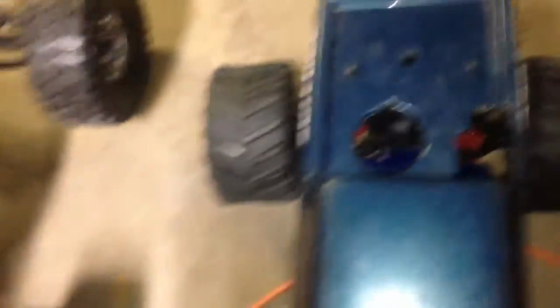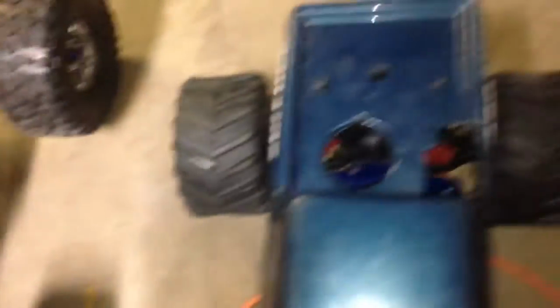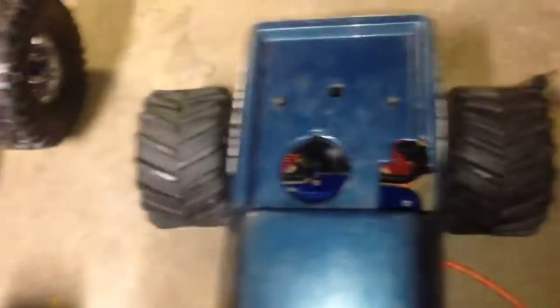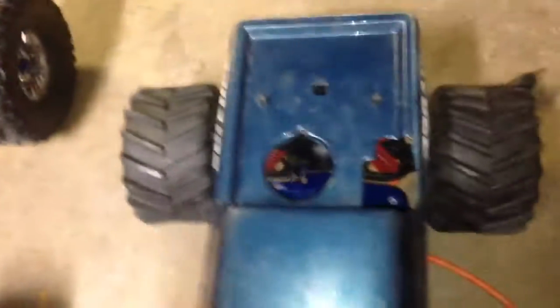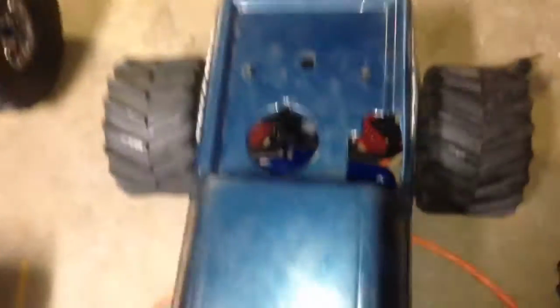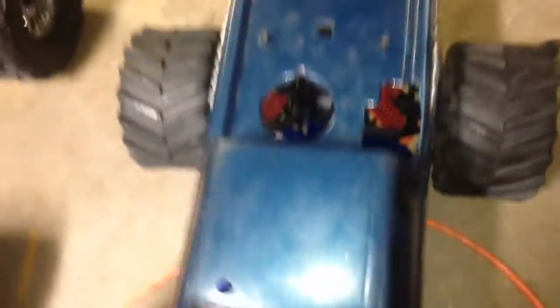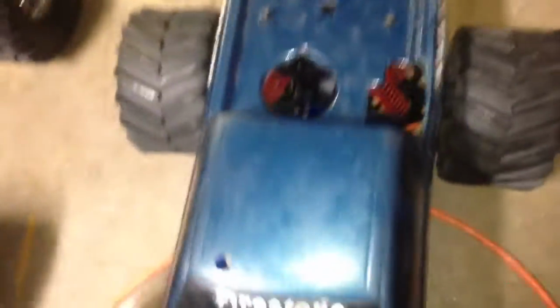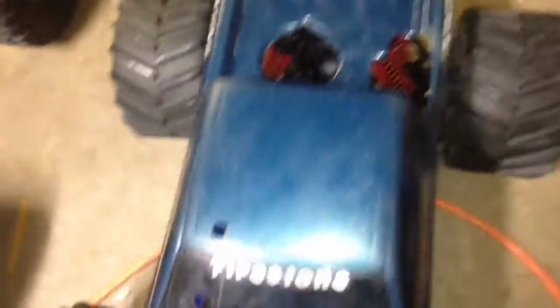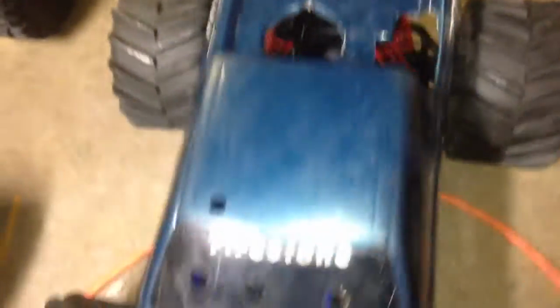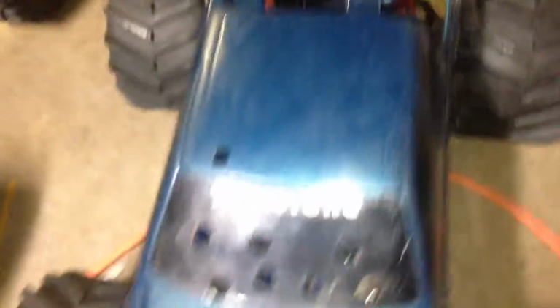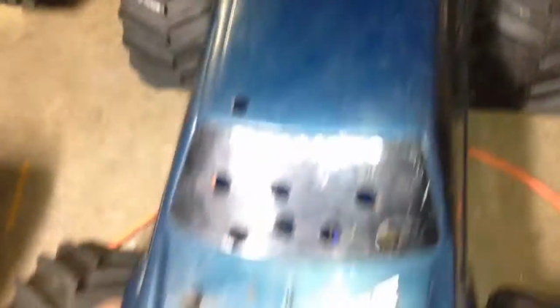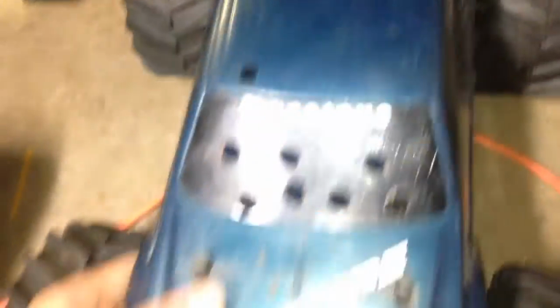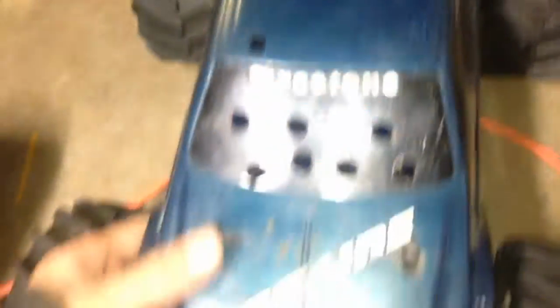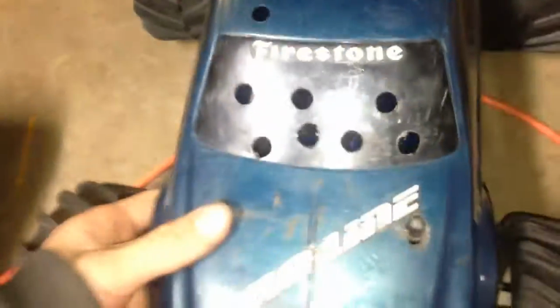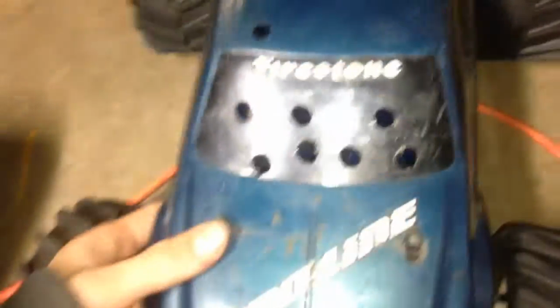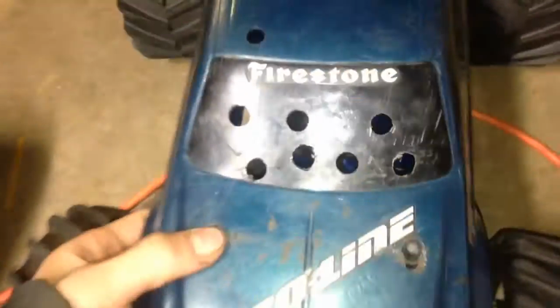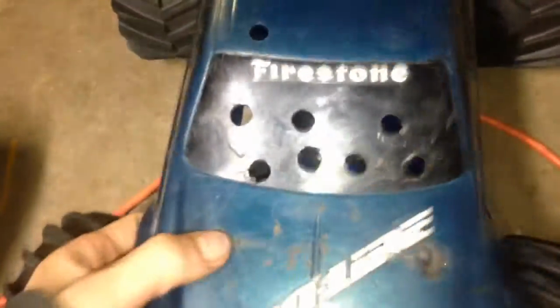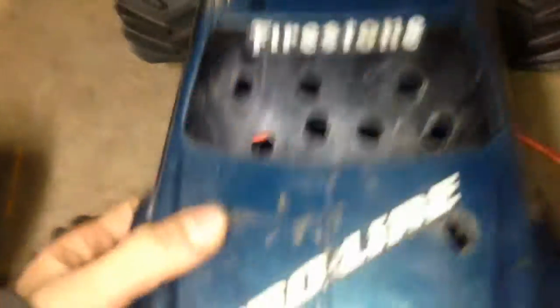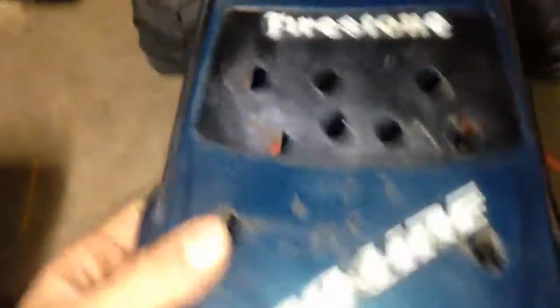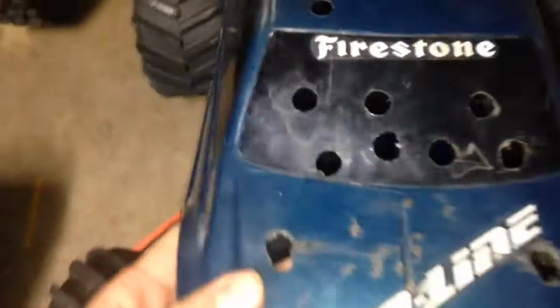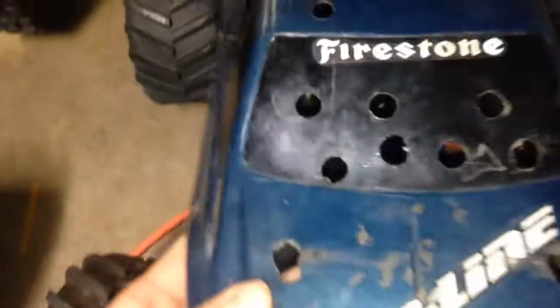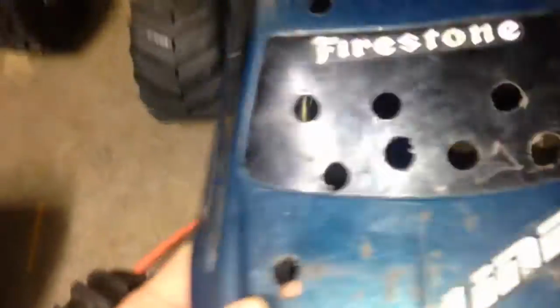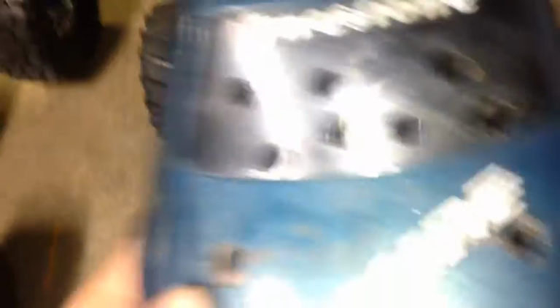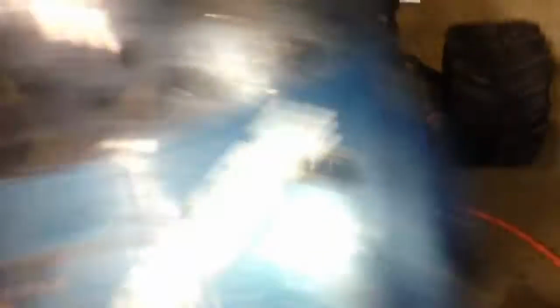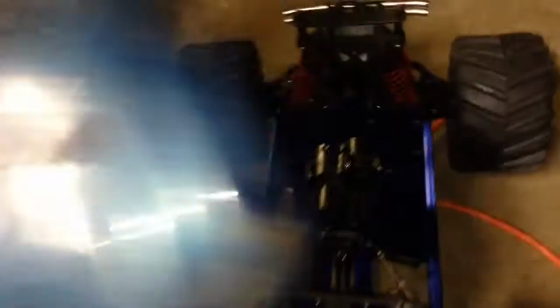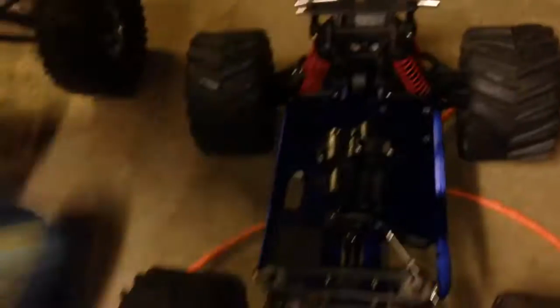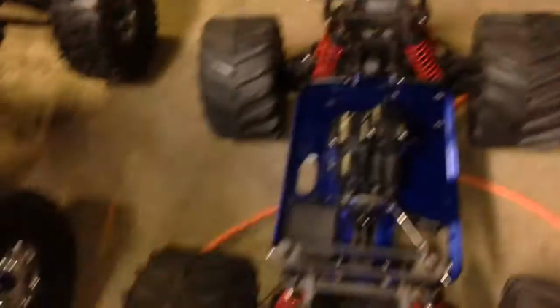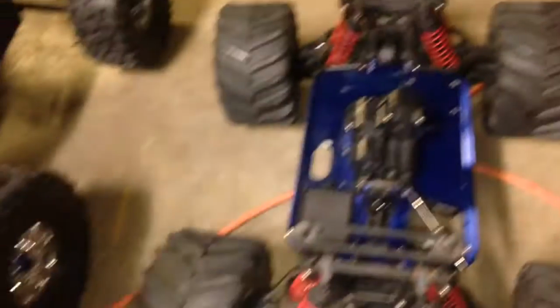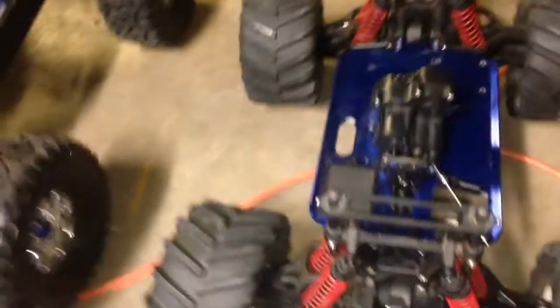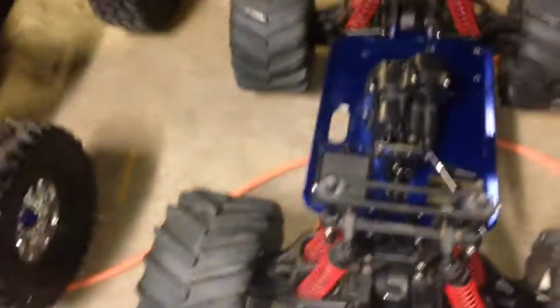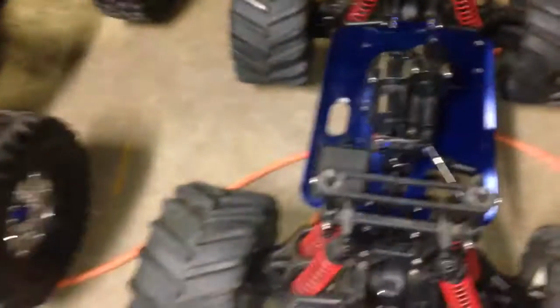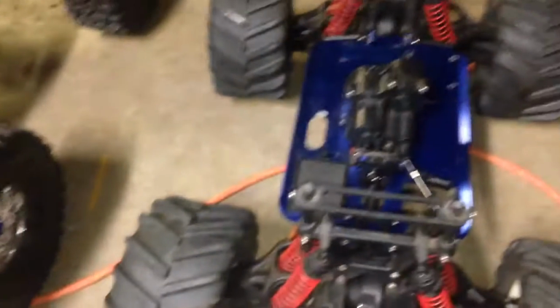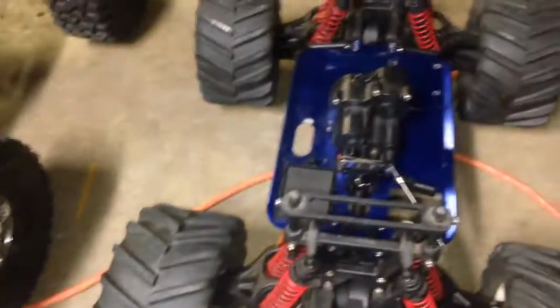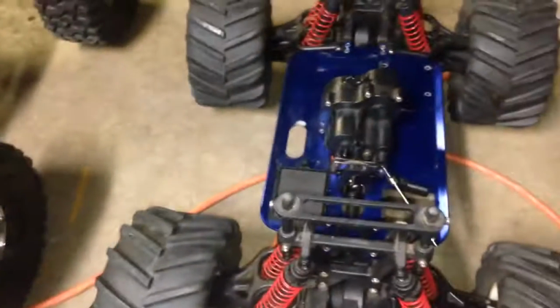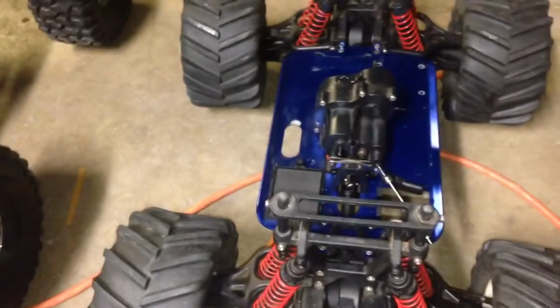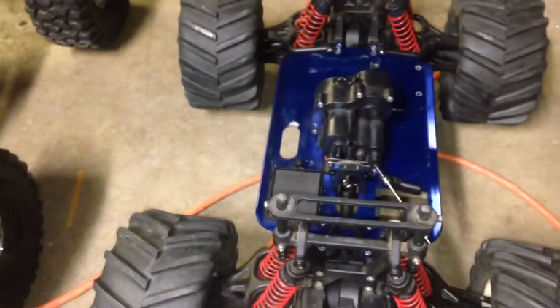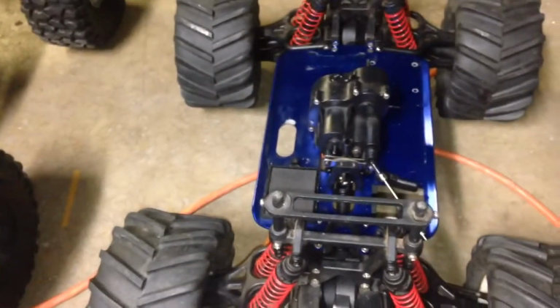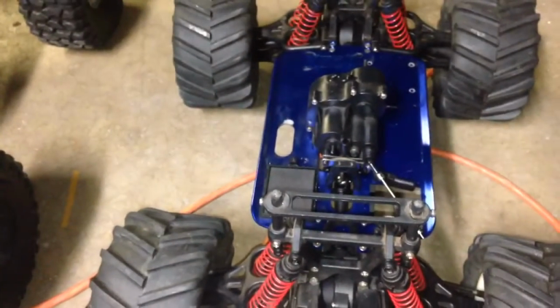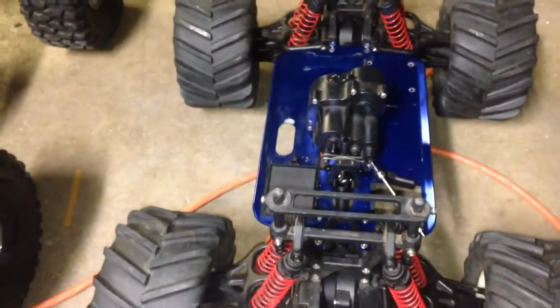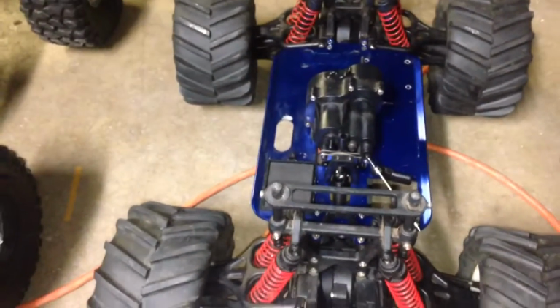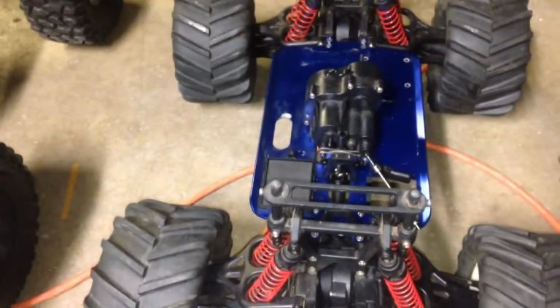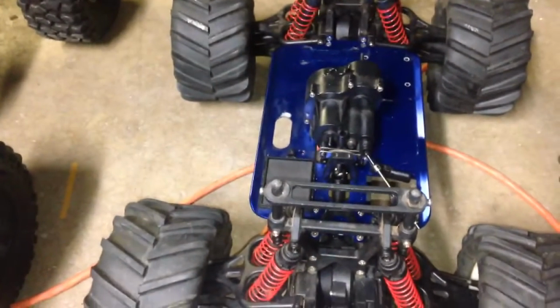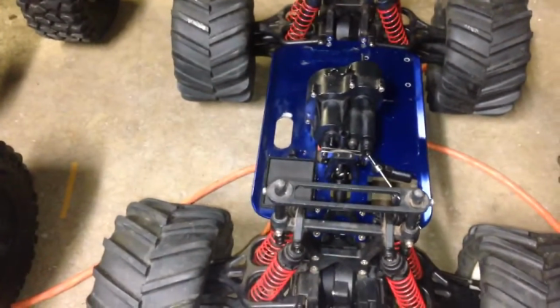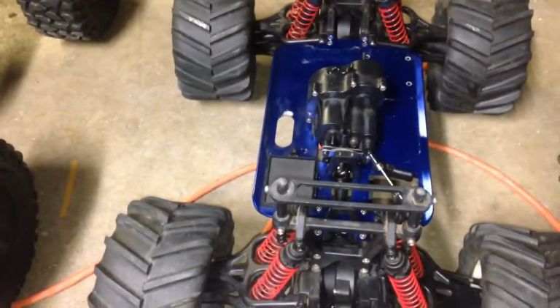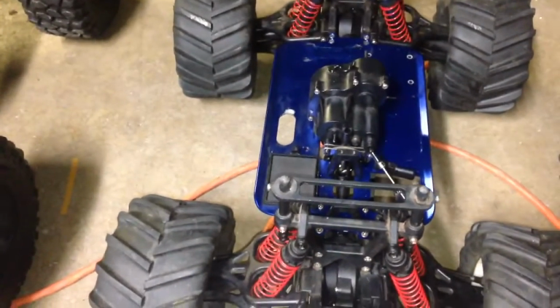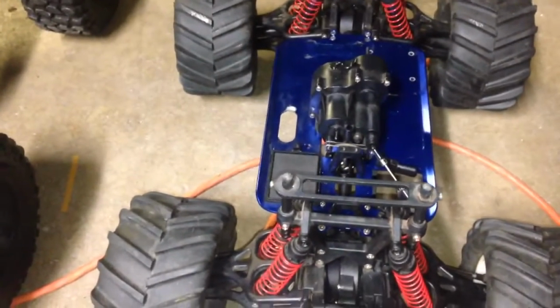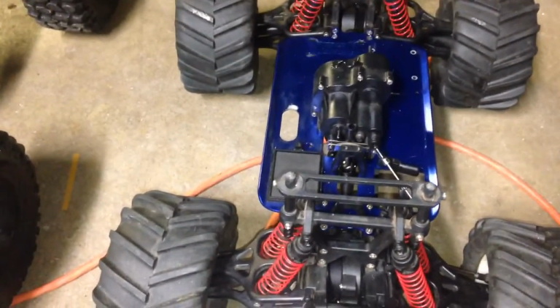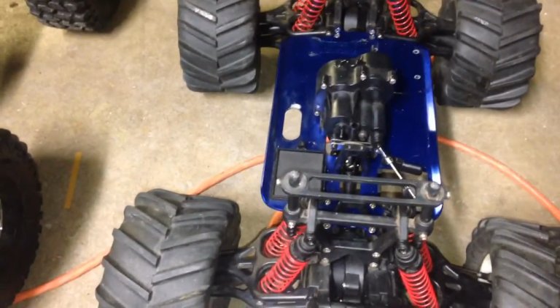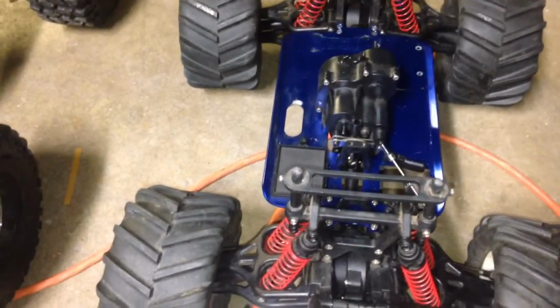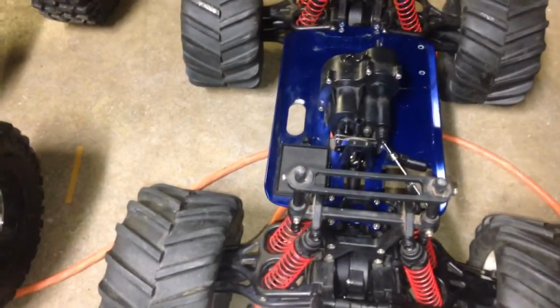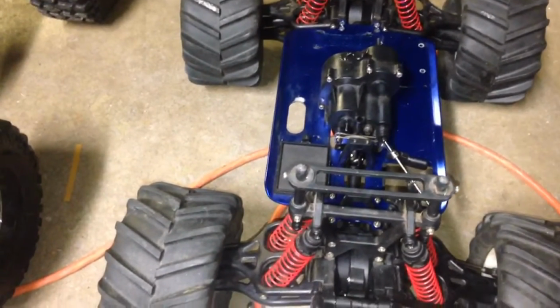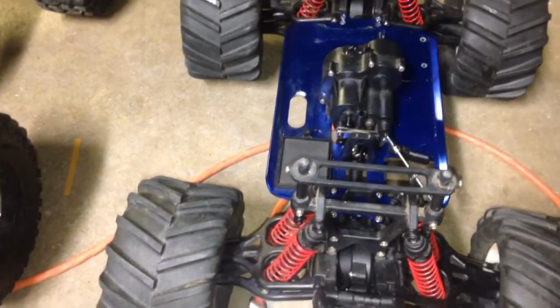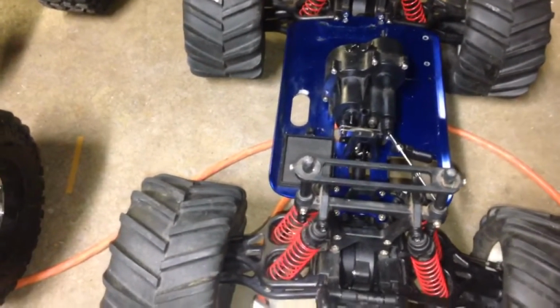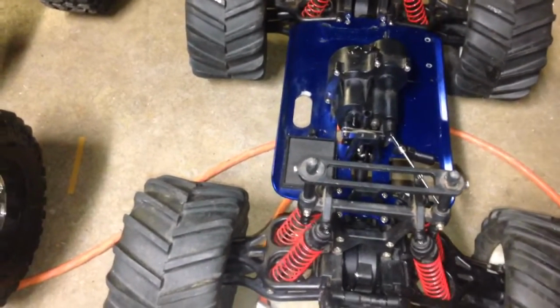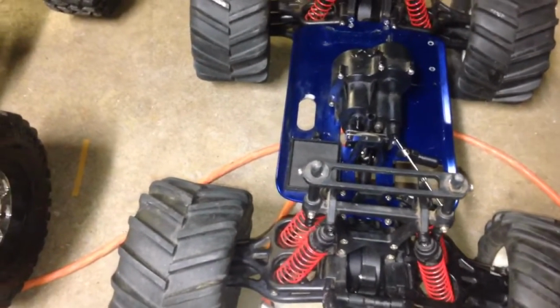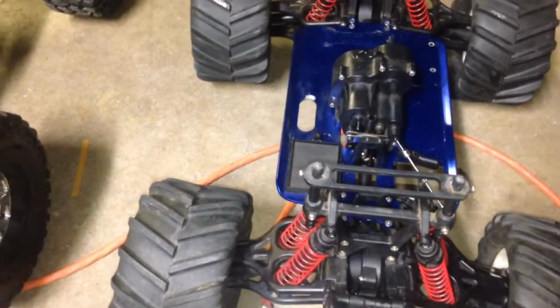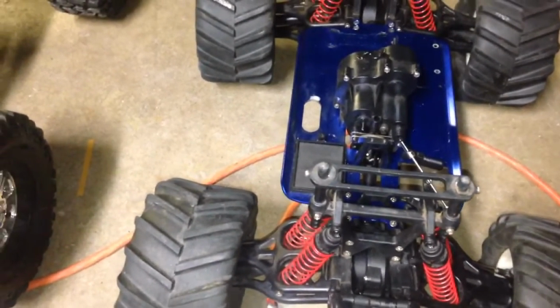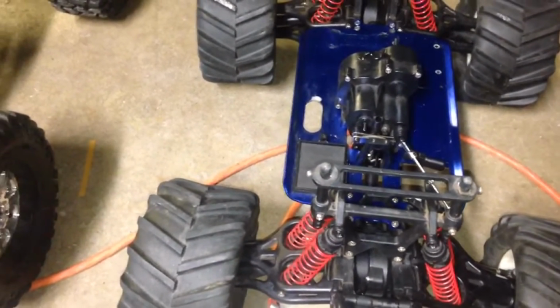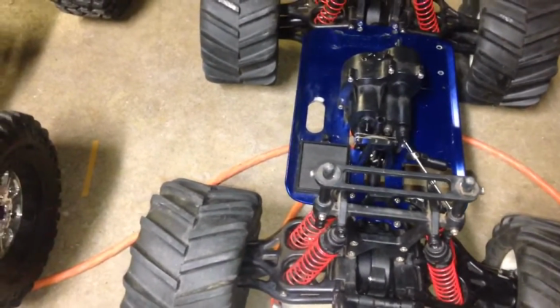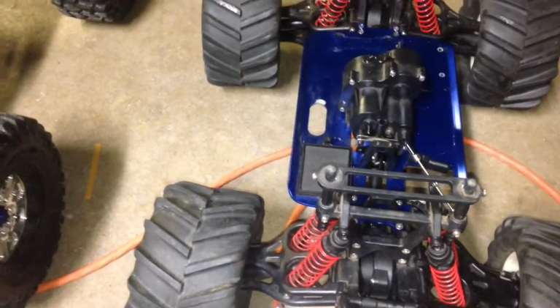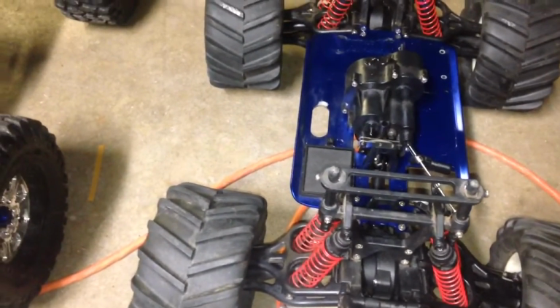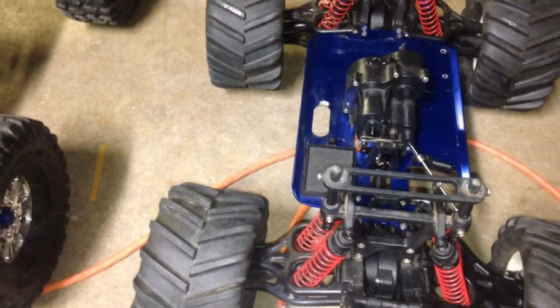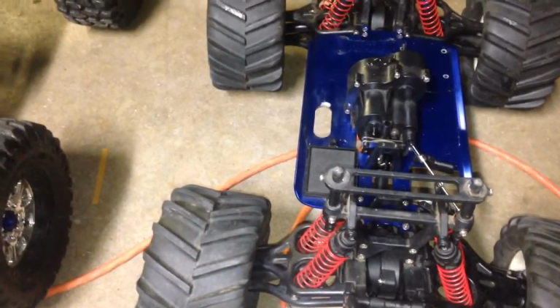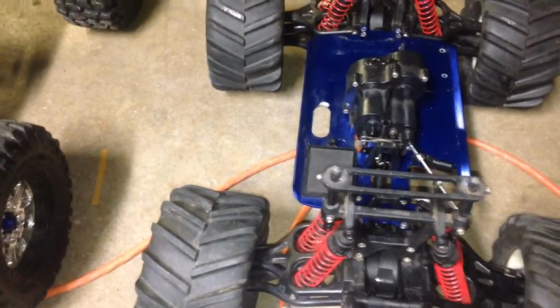For the T-Max, all I got is a transmission in there. I want to make this into electric — make it pretty much like an E-Maxx.